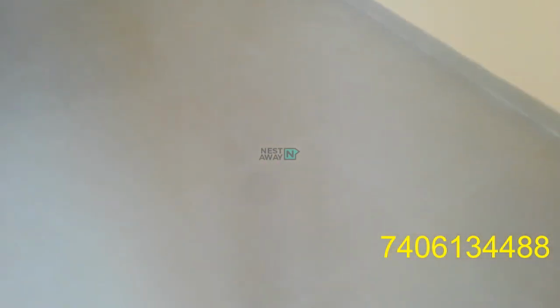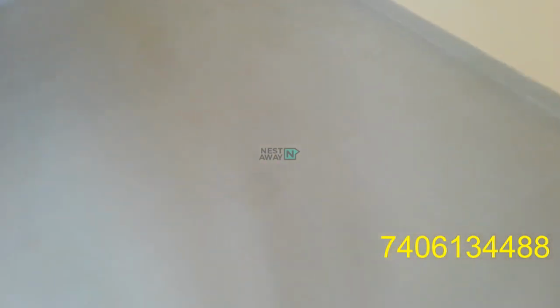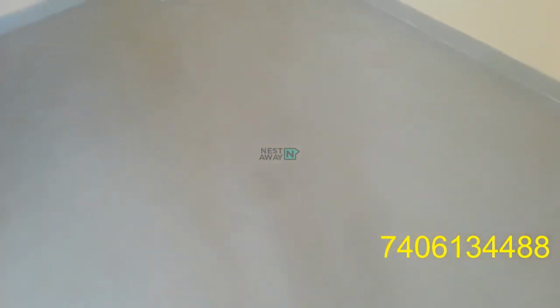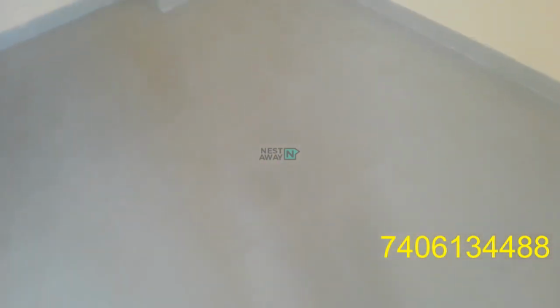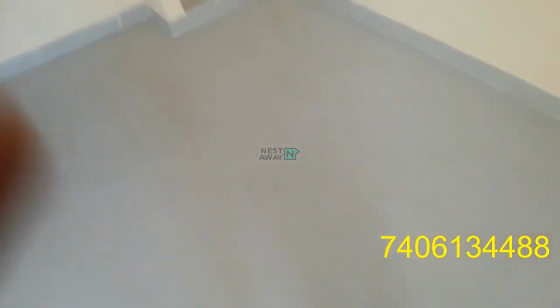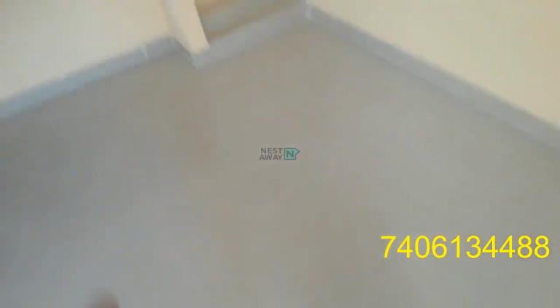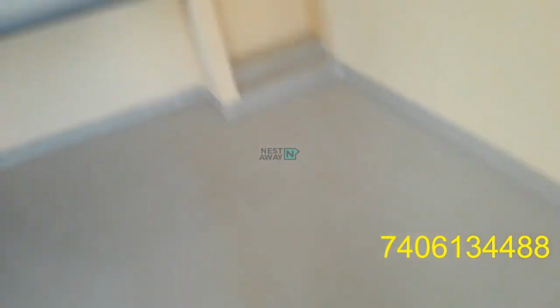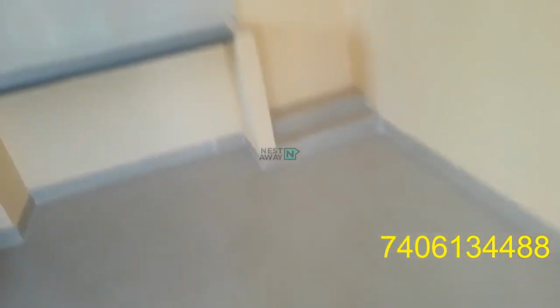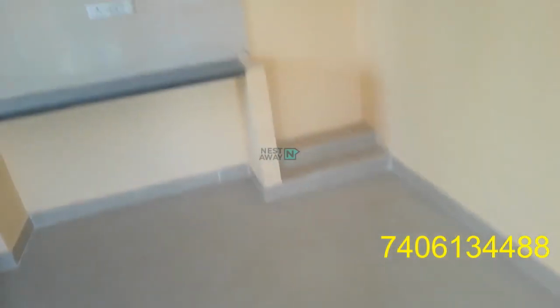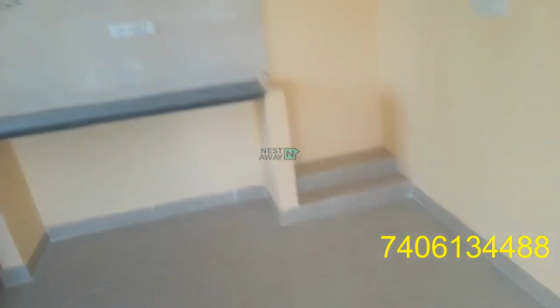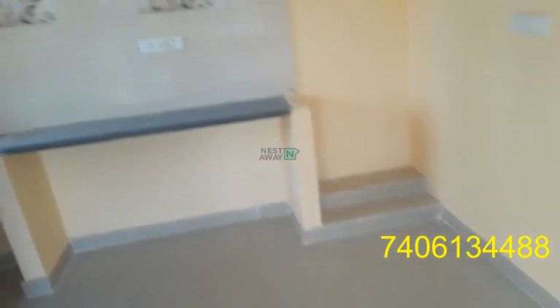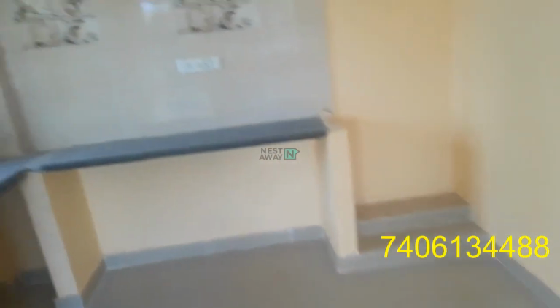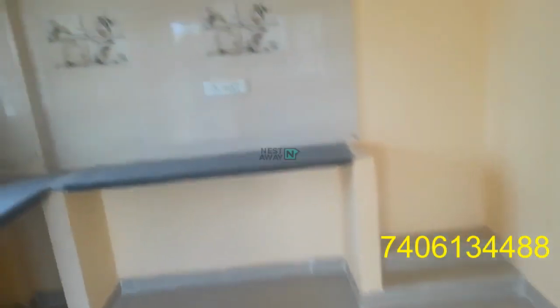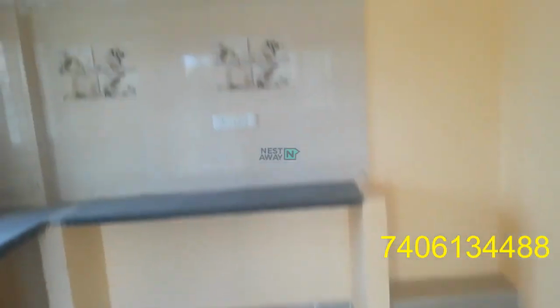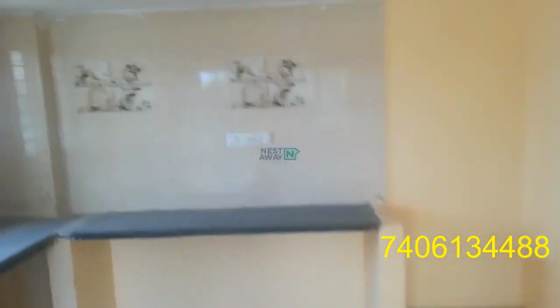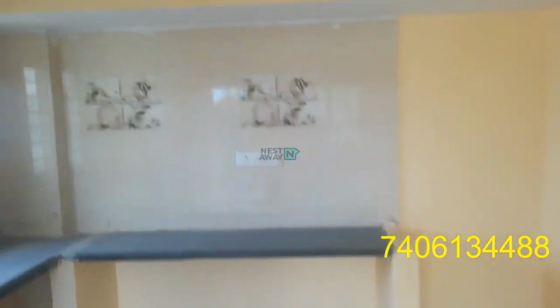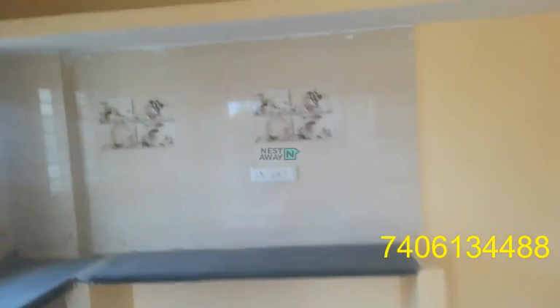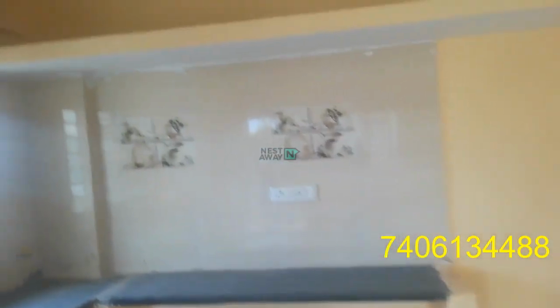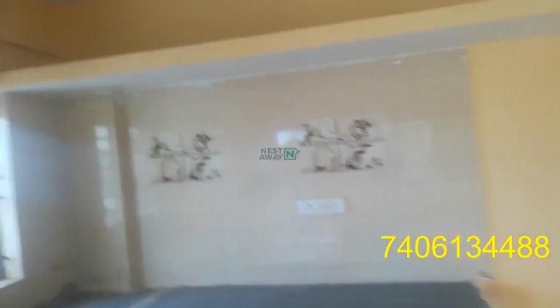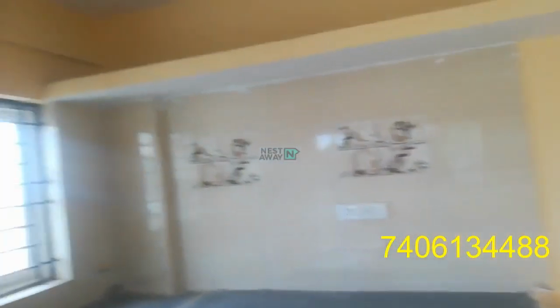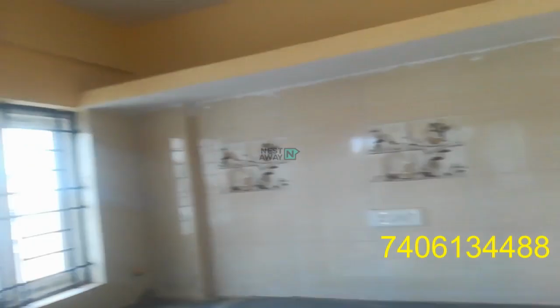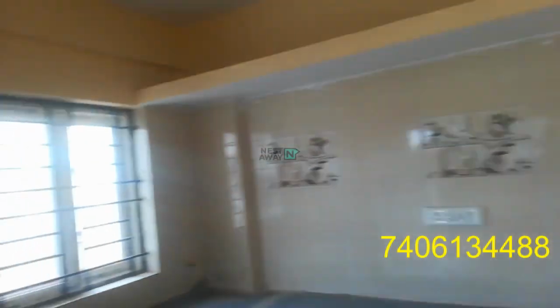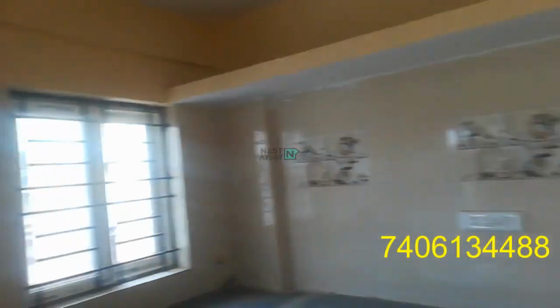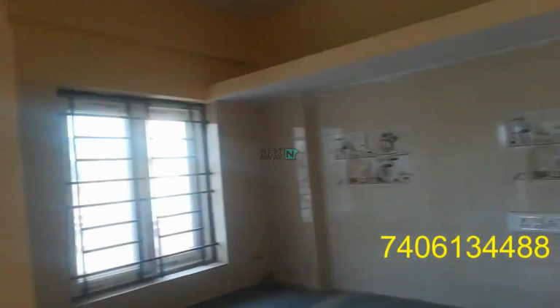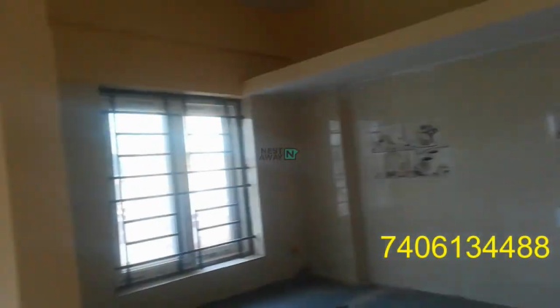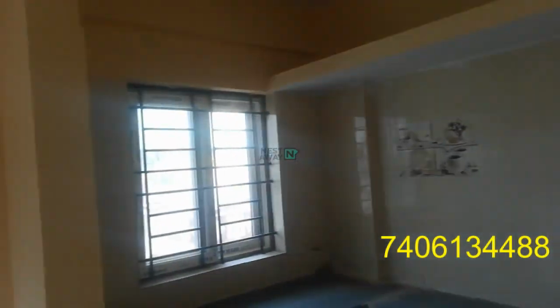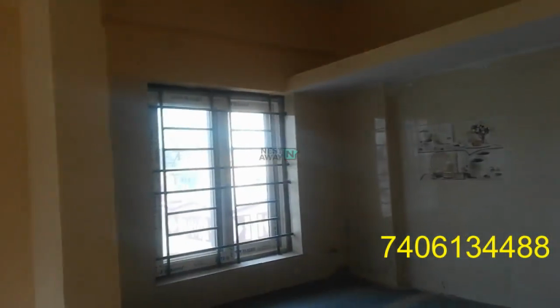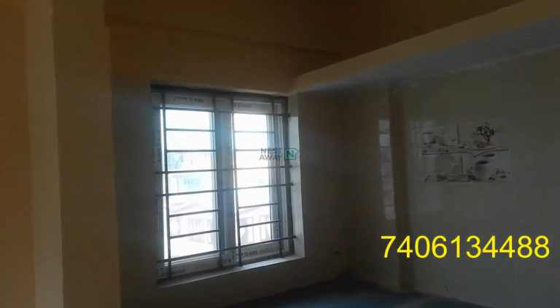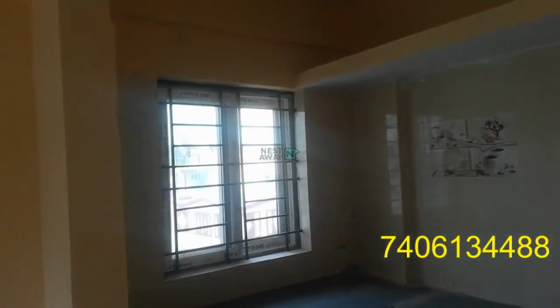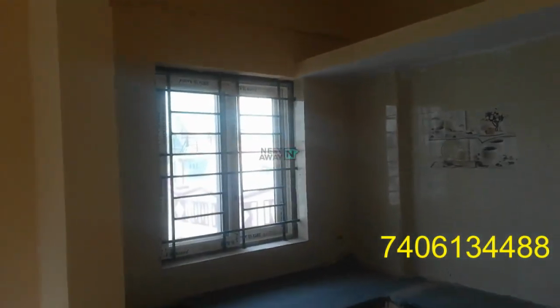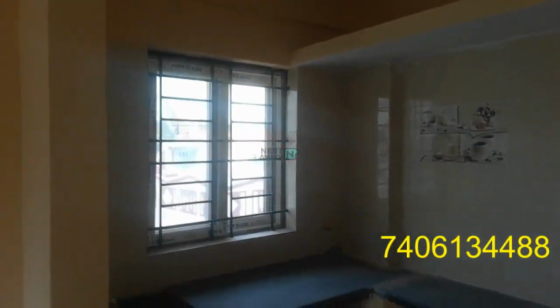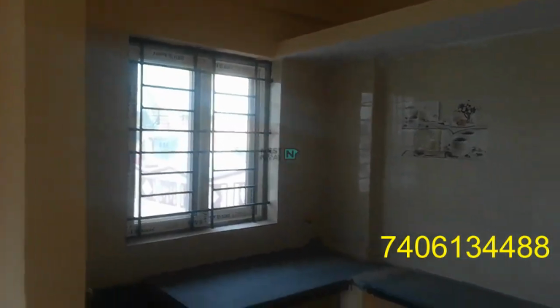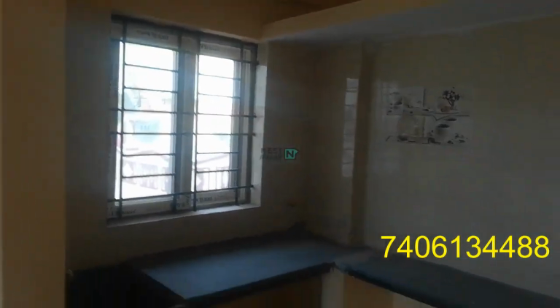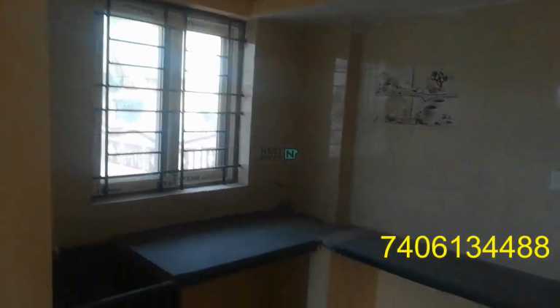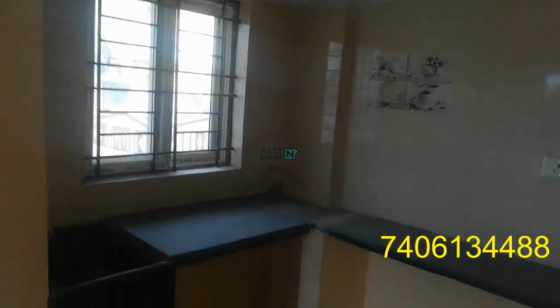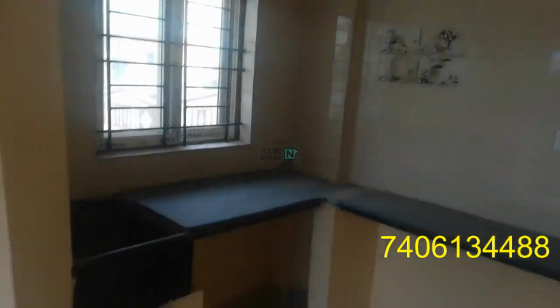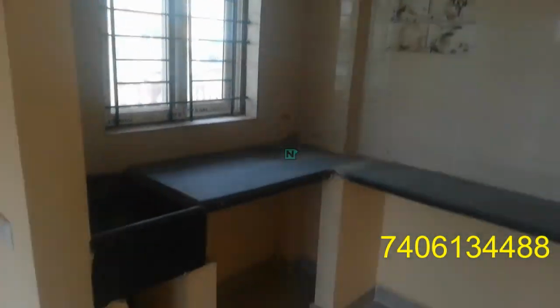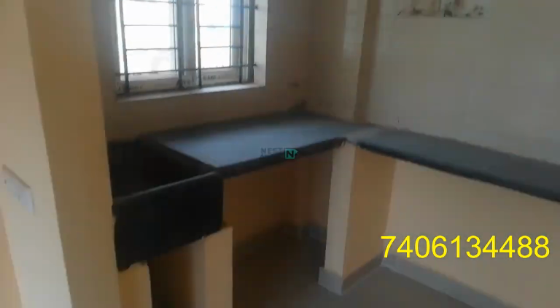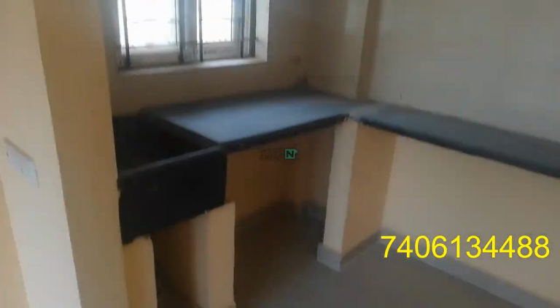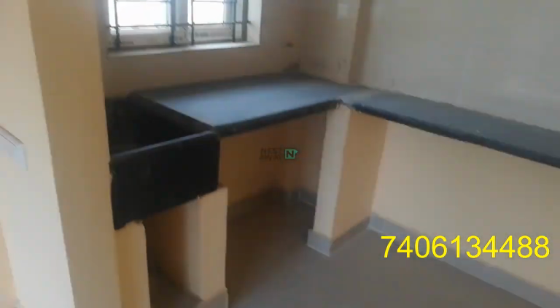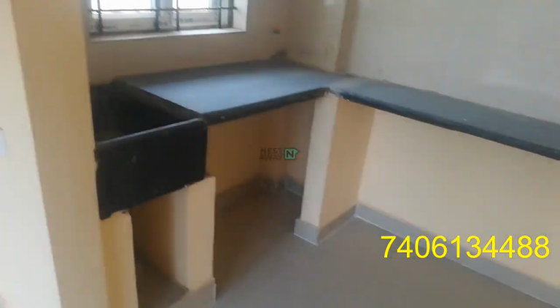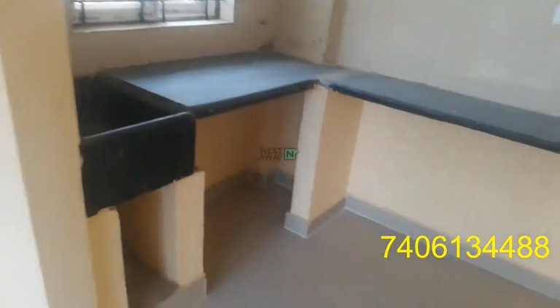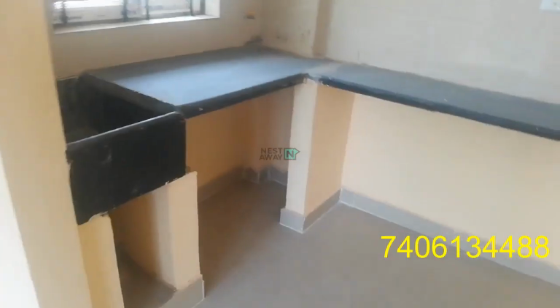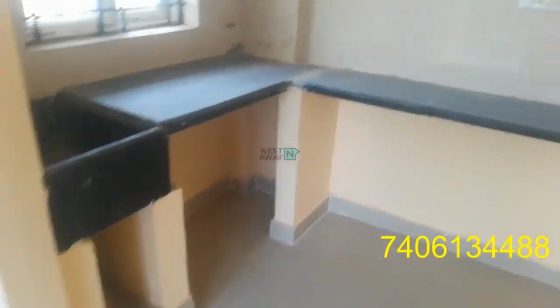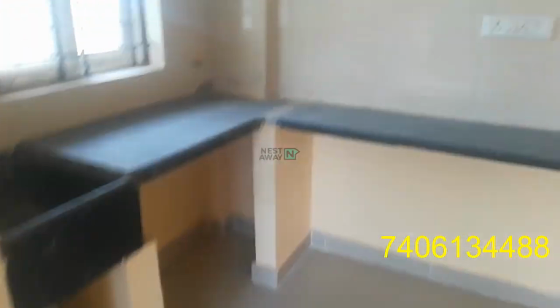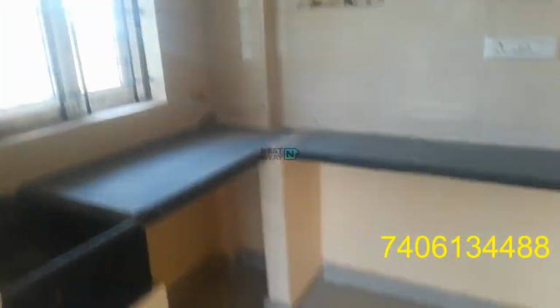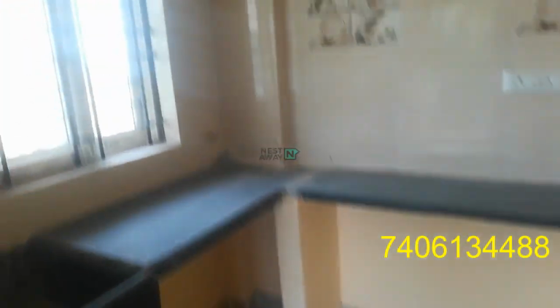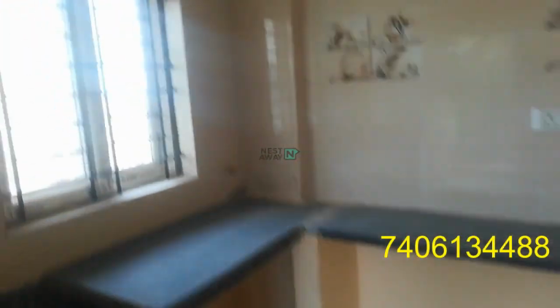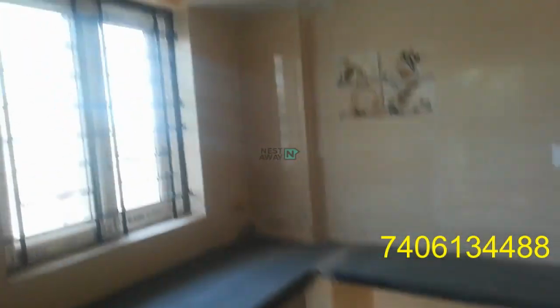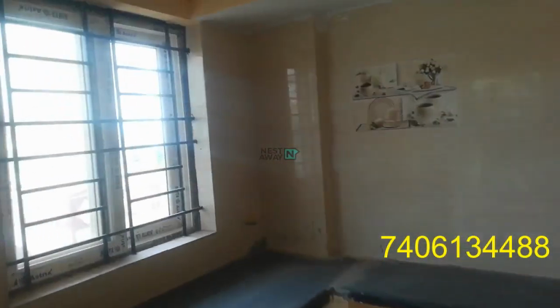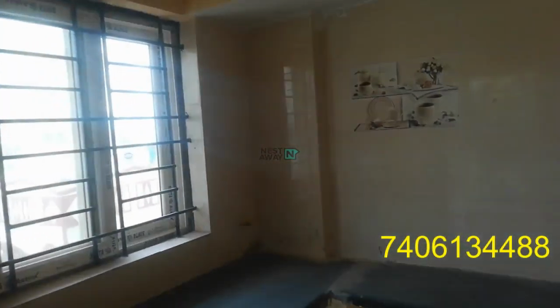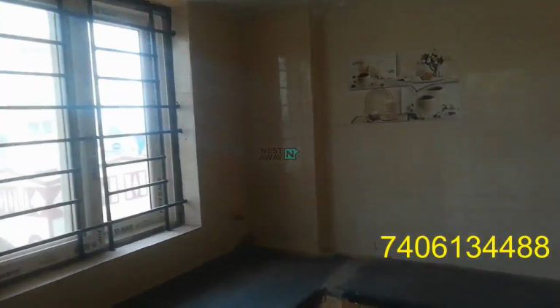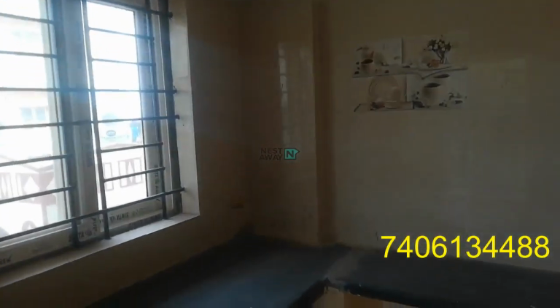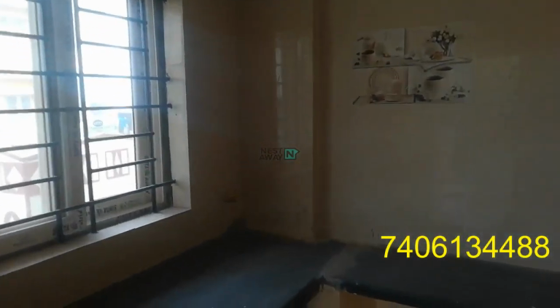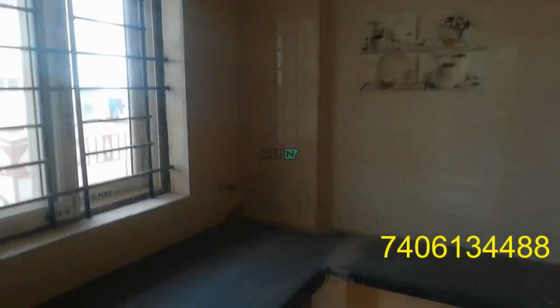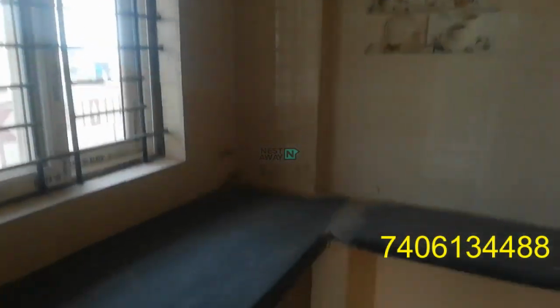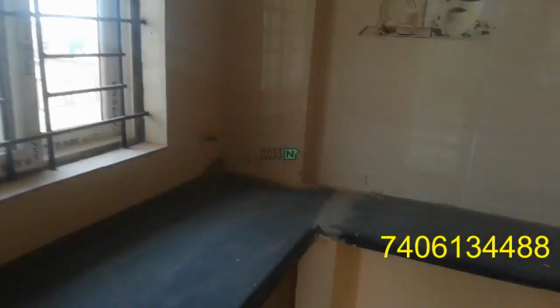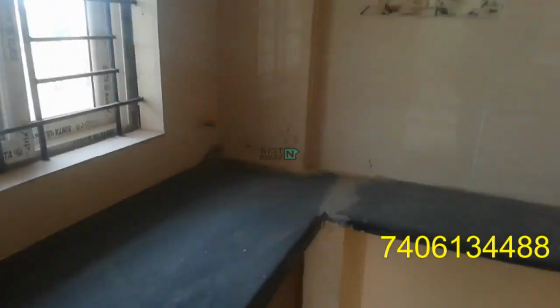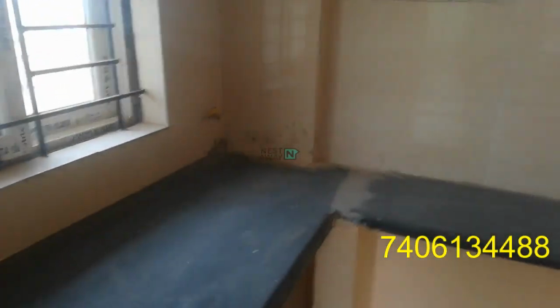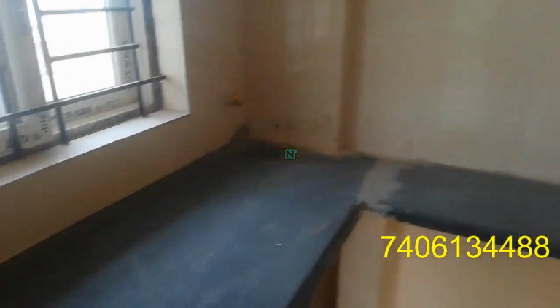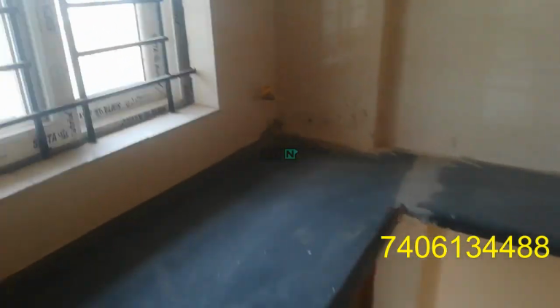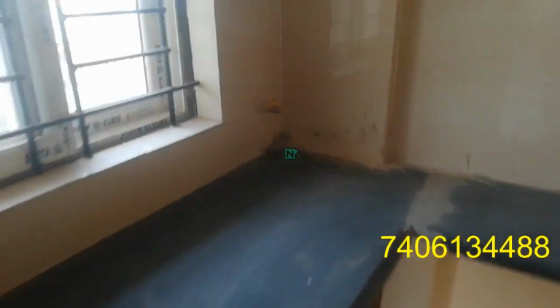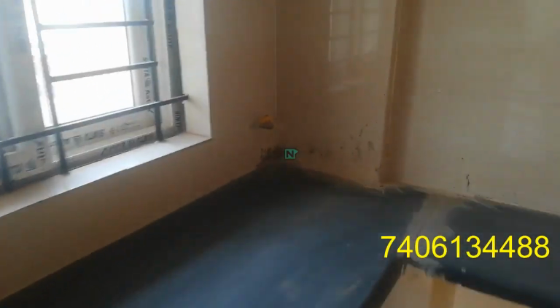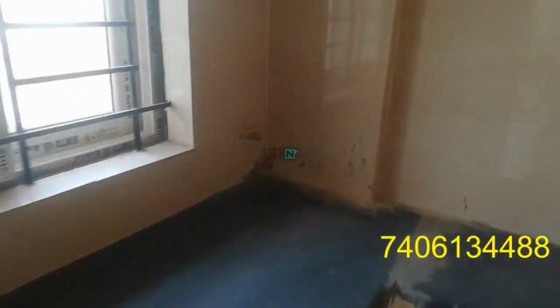This is the kitchen. This is the open kitchen. Gas pipe planning is done.